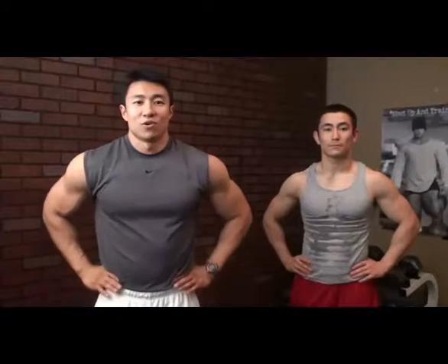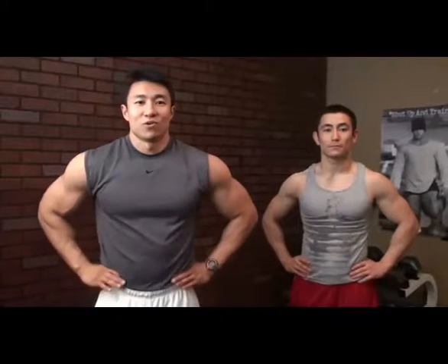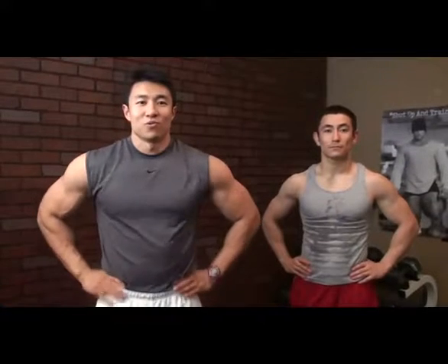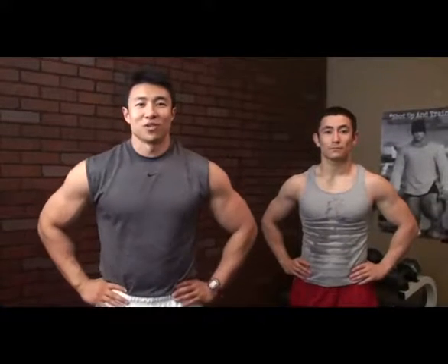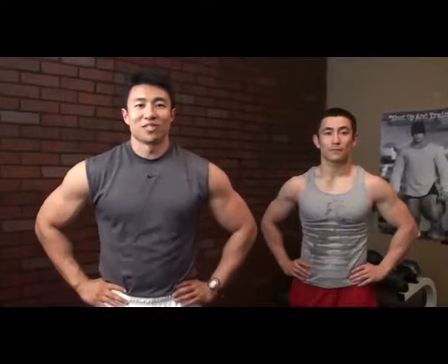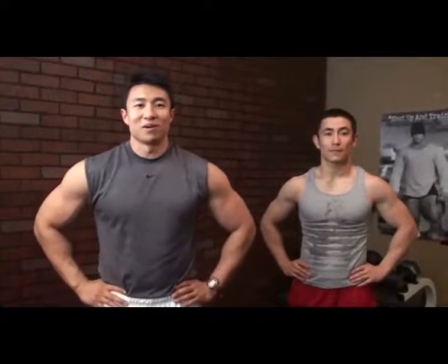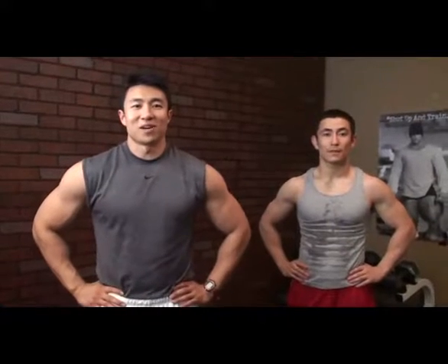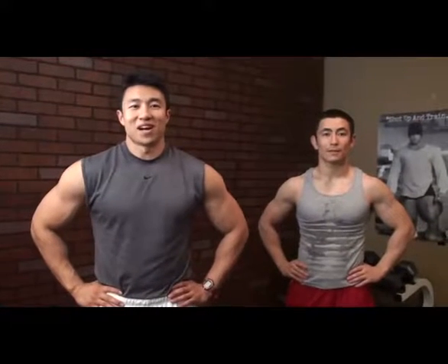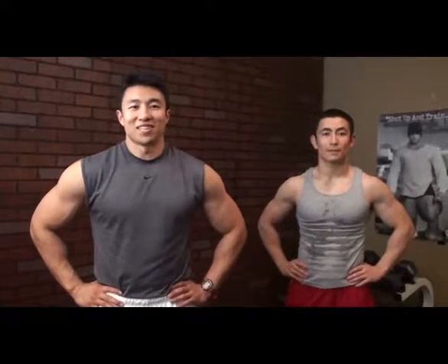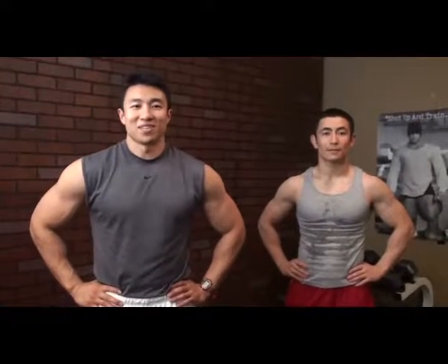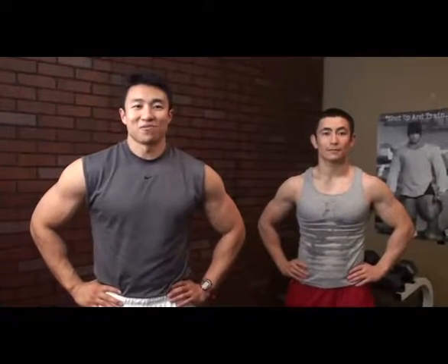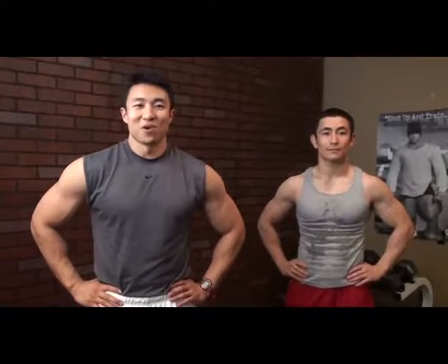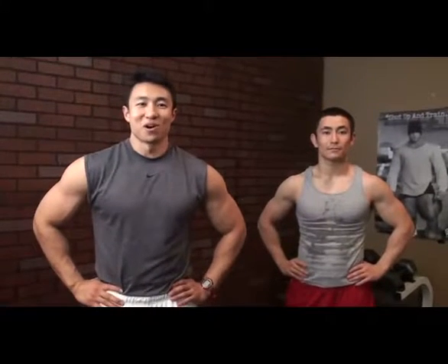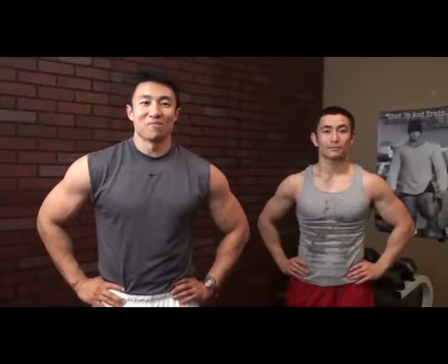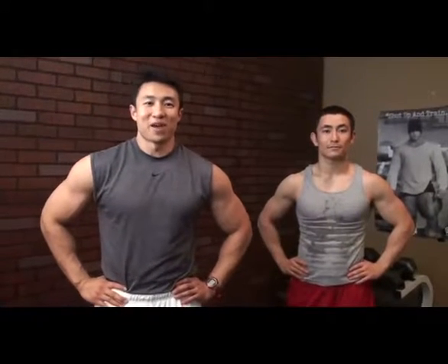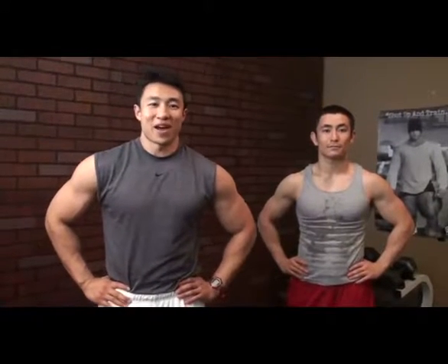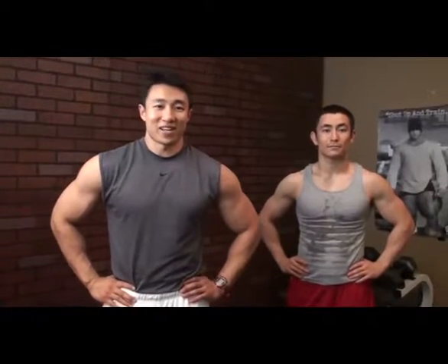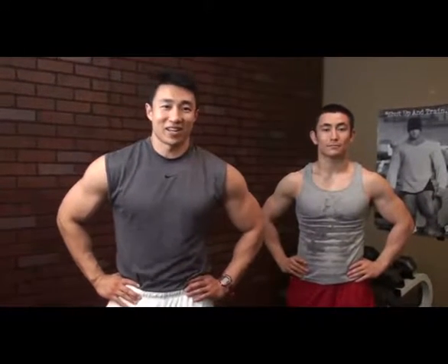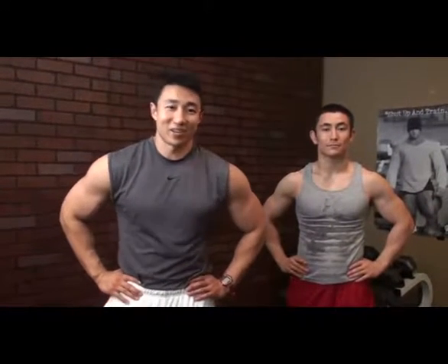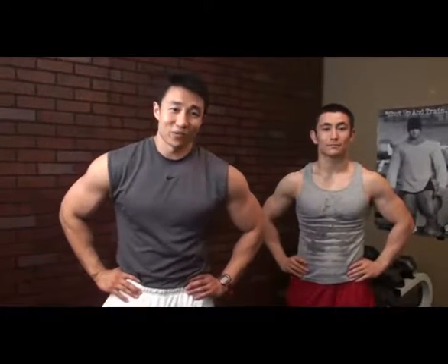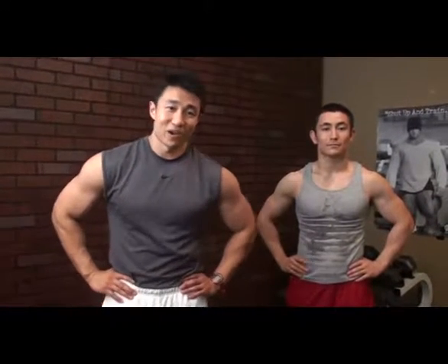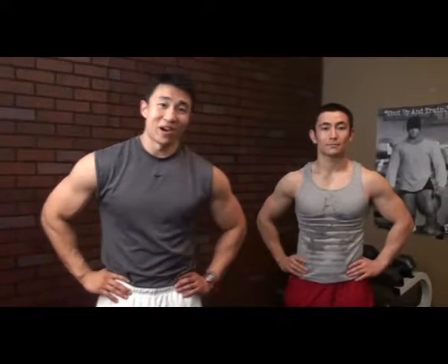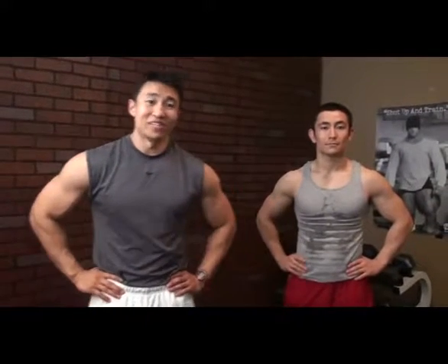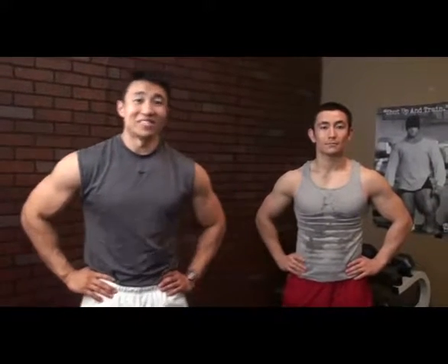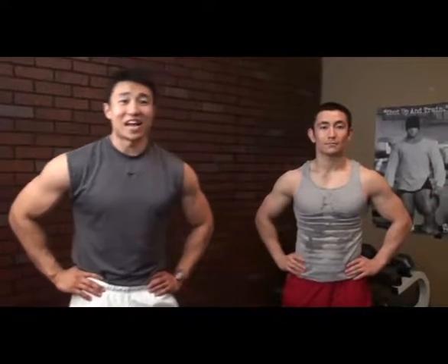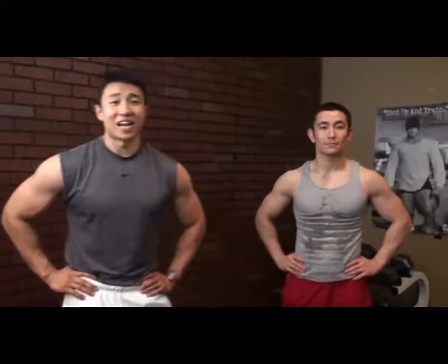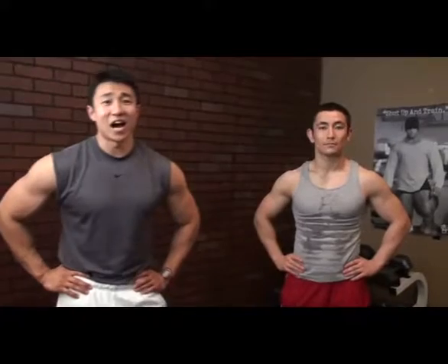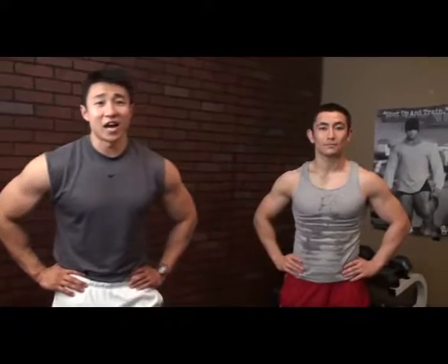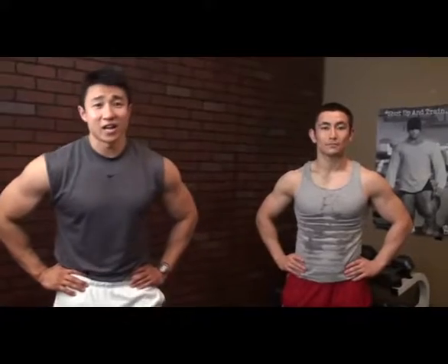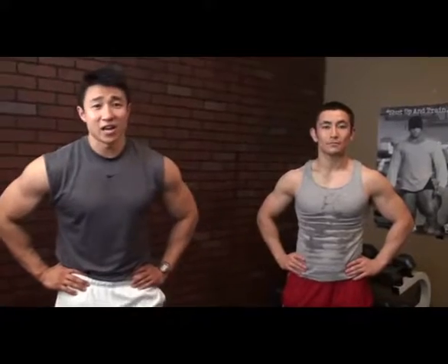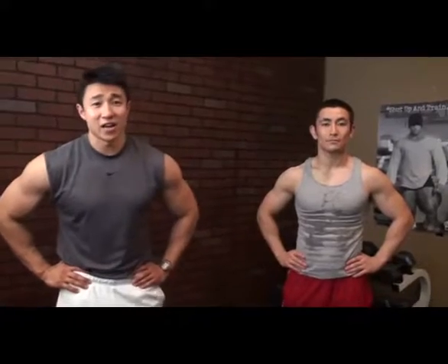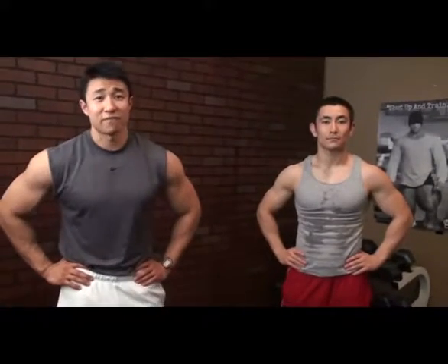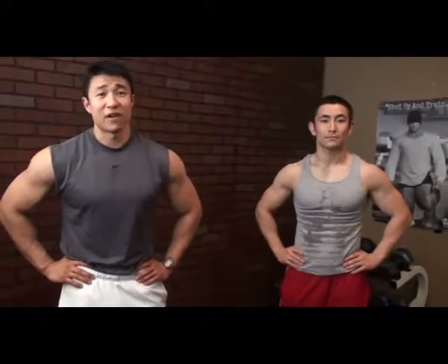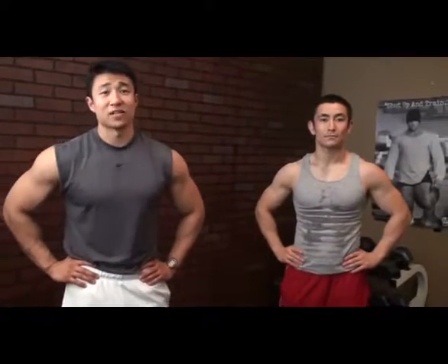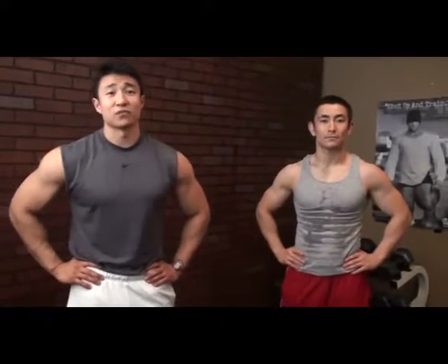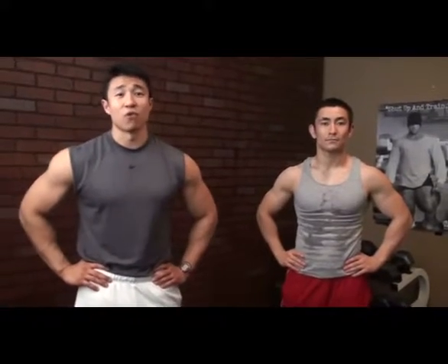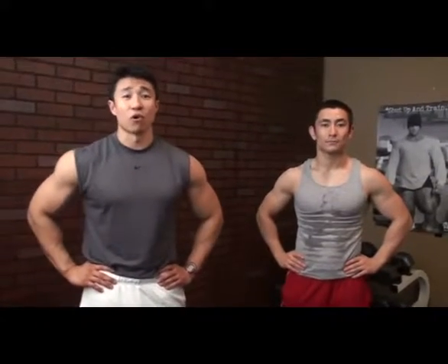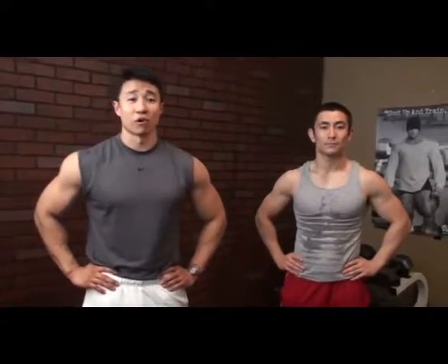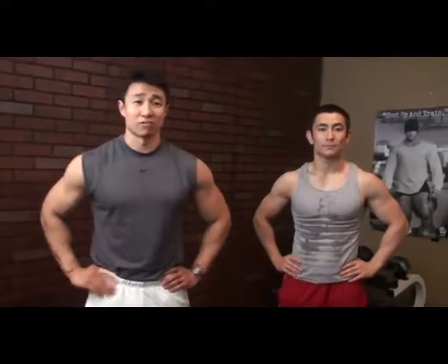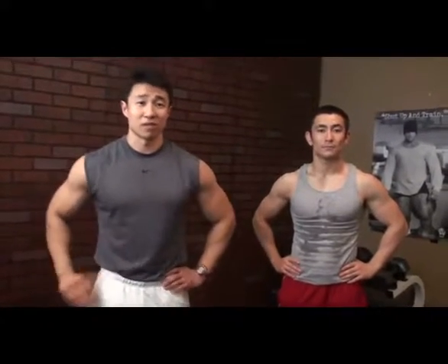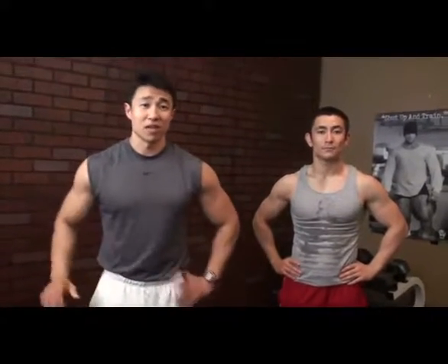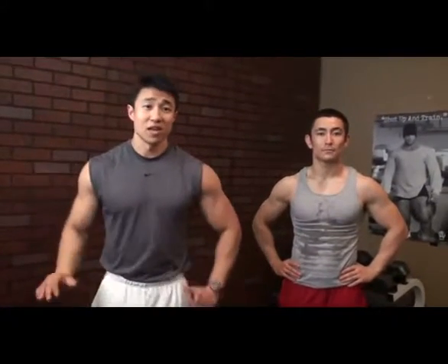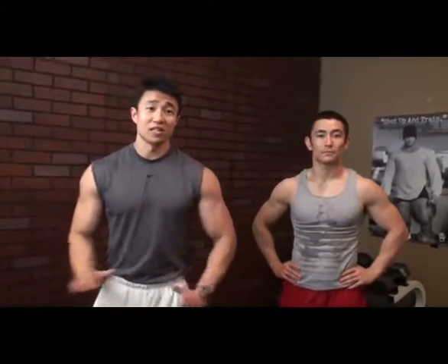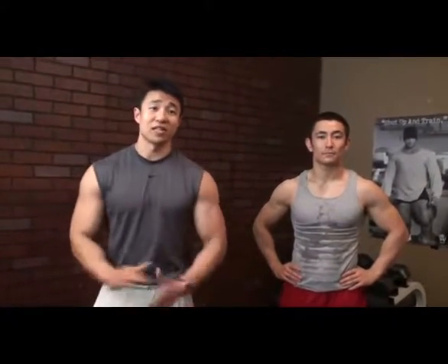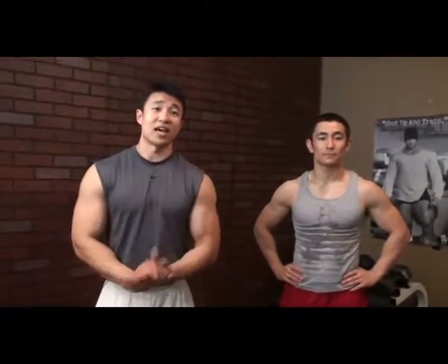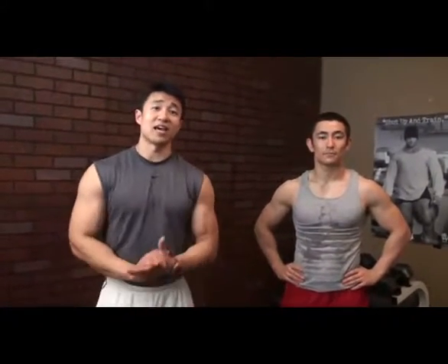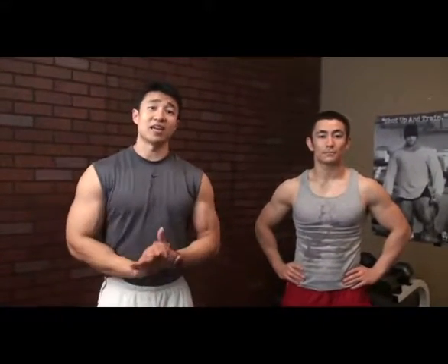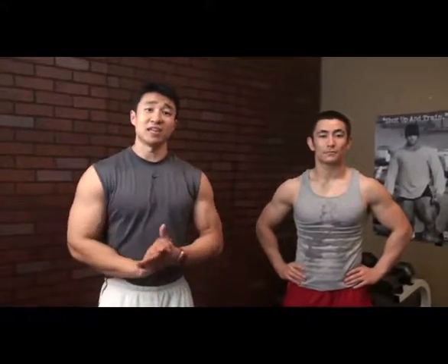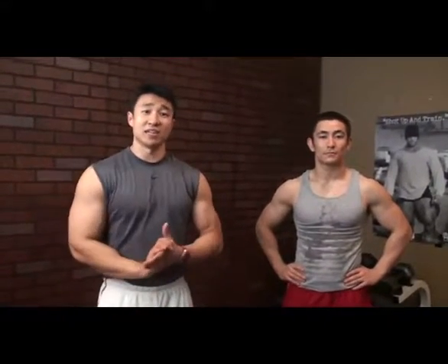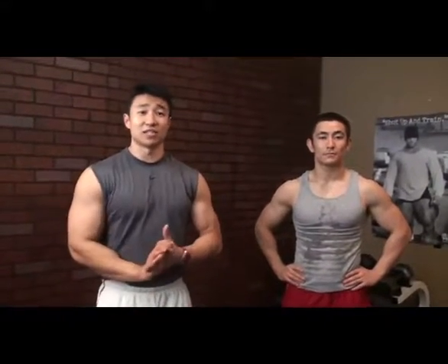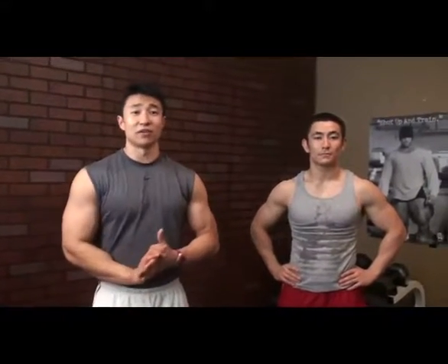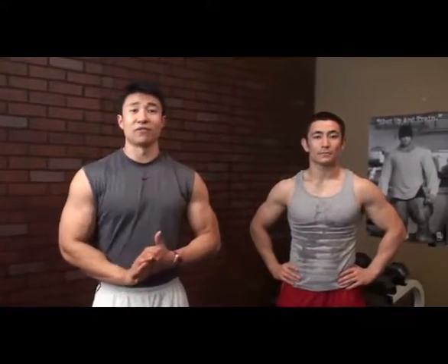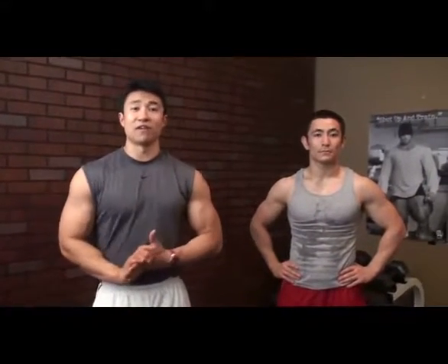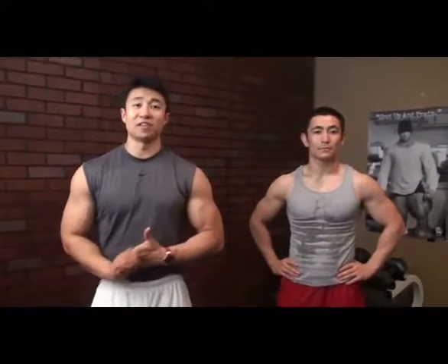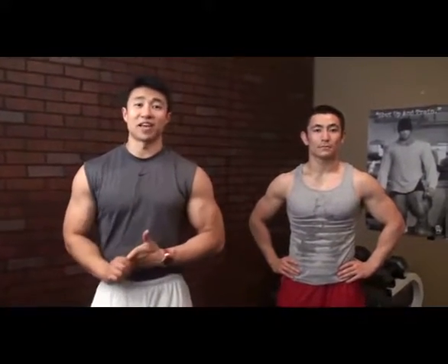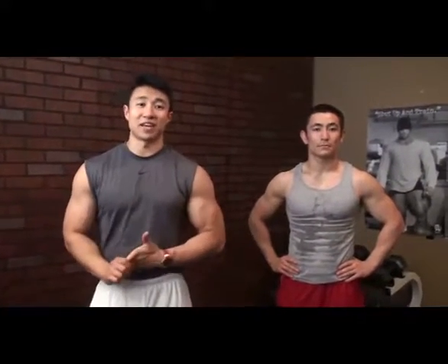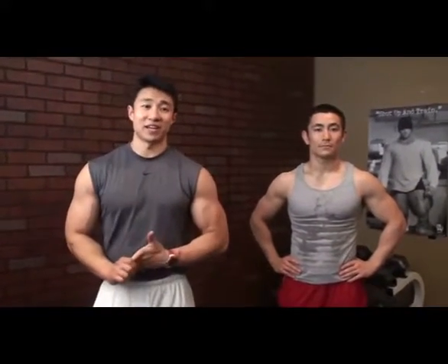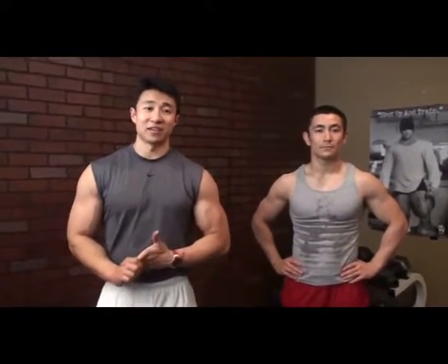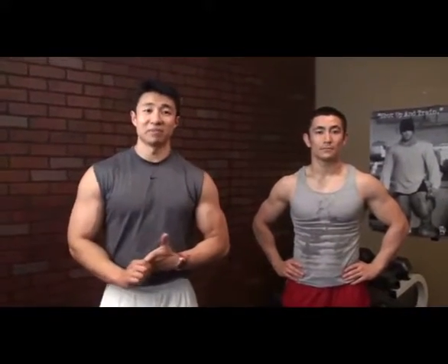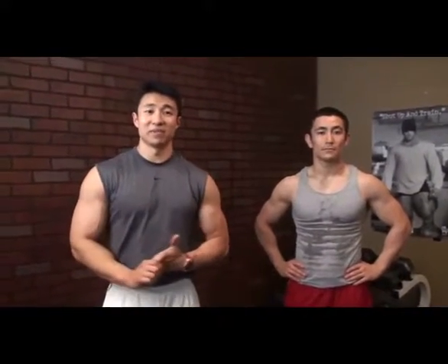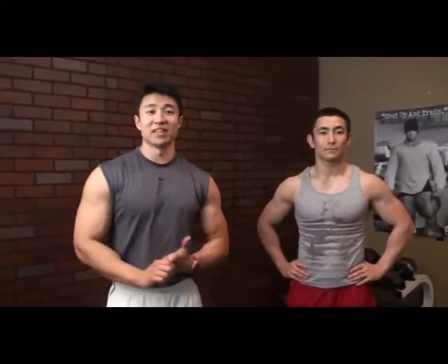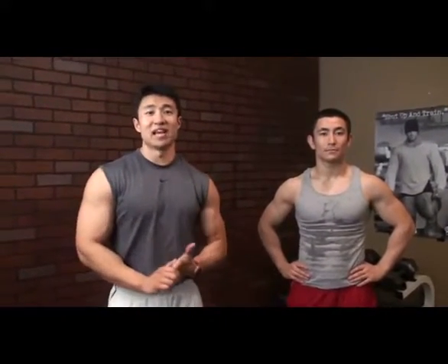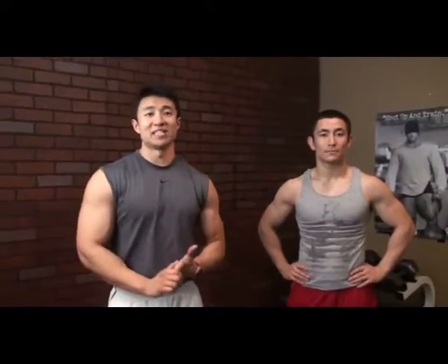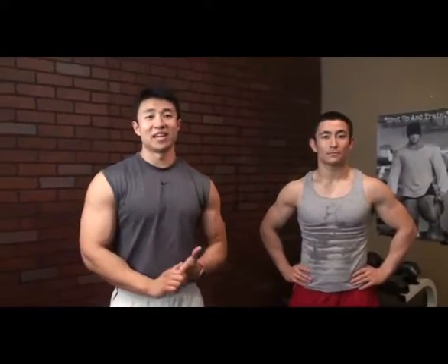What's up, guys? Welcome back. We are in day nine, phase four. Today is our favorite day again — leg day.